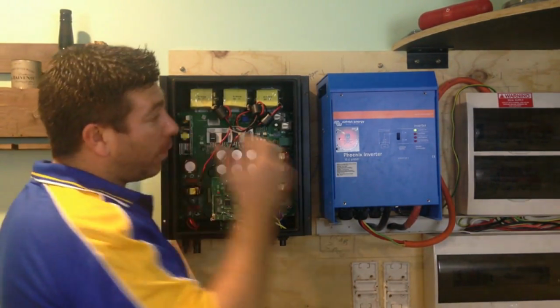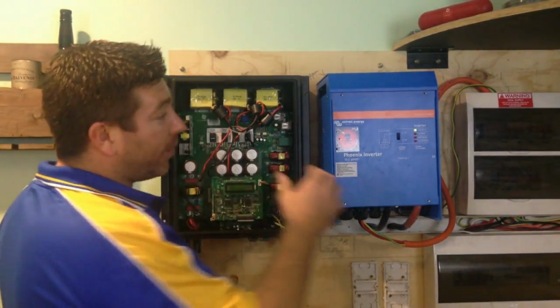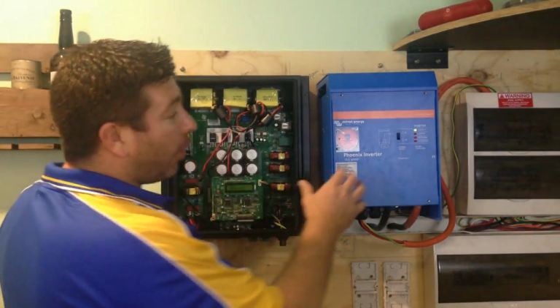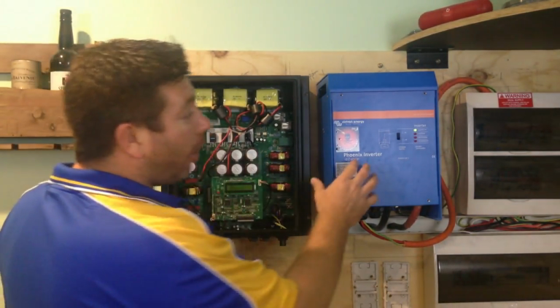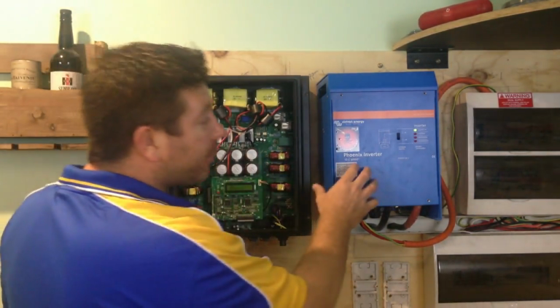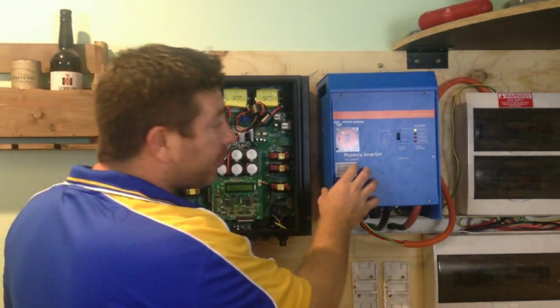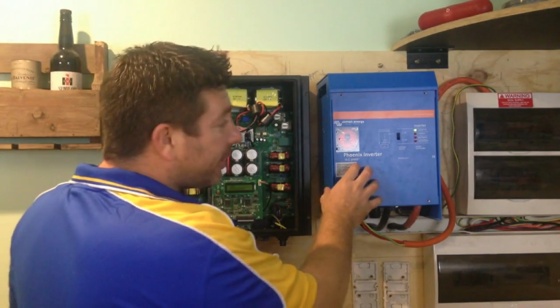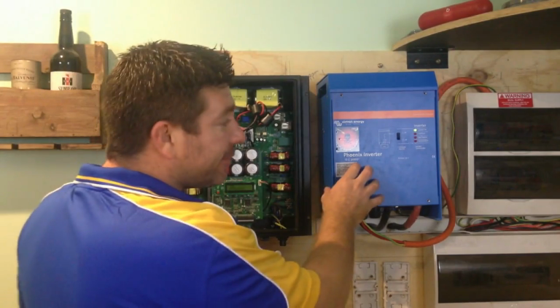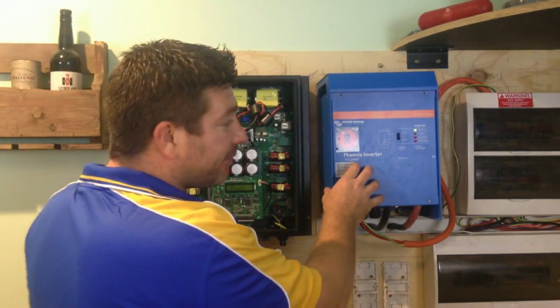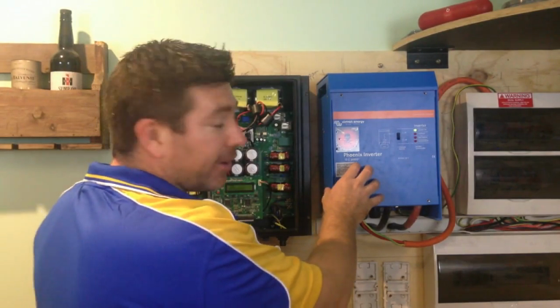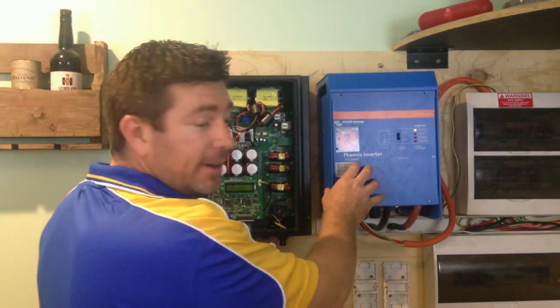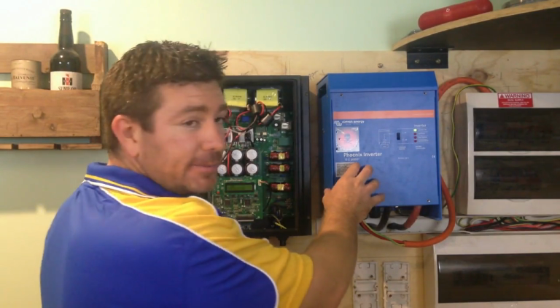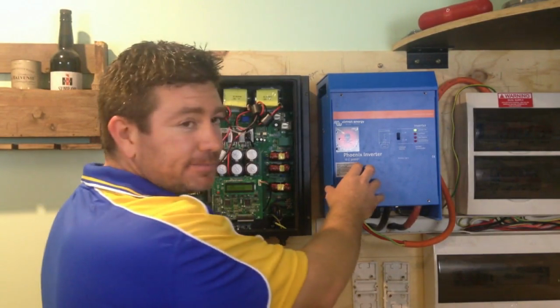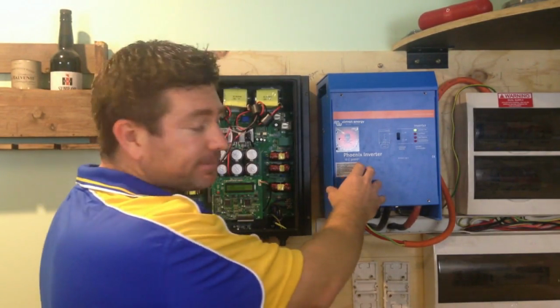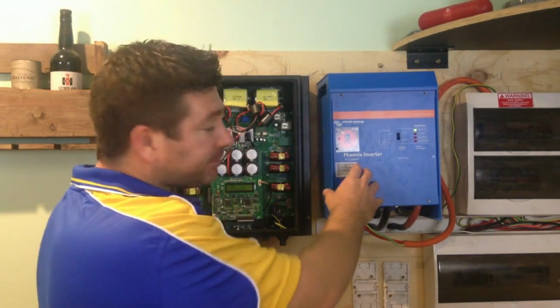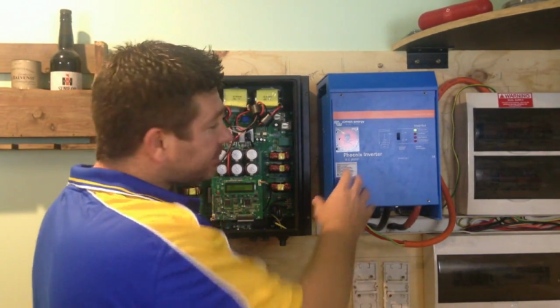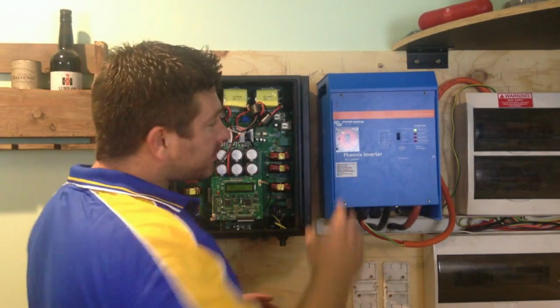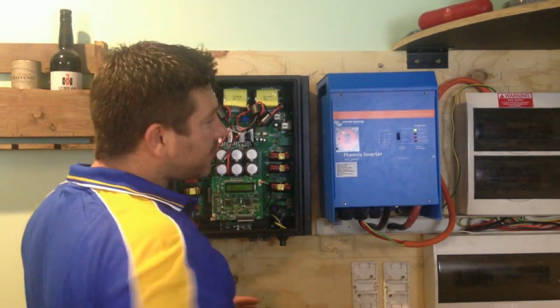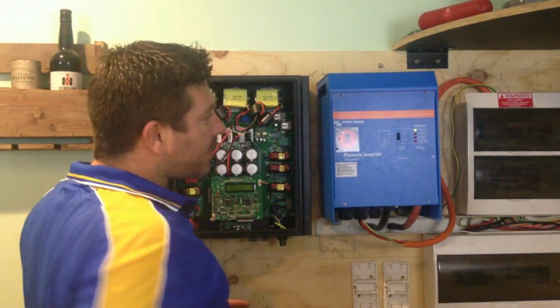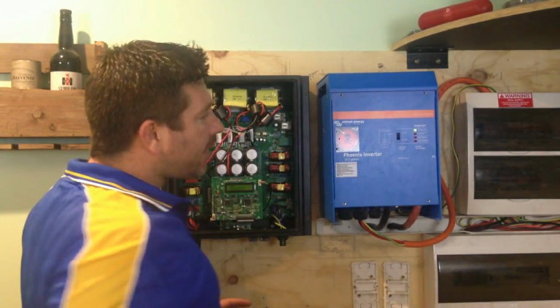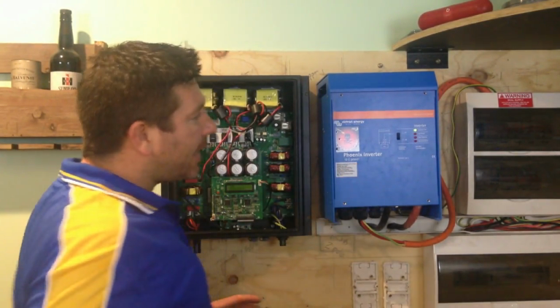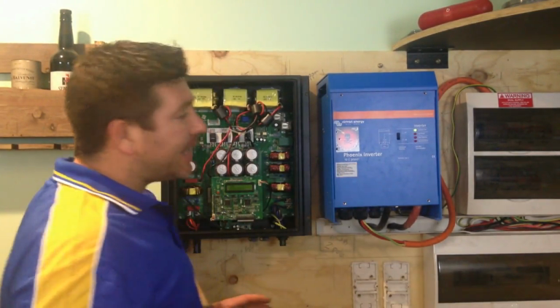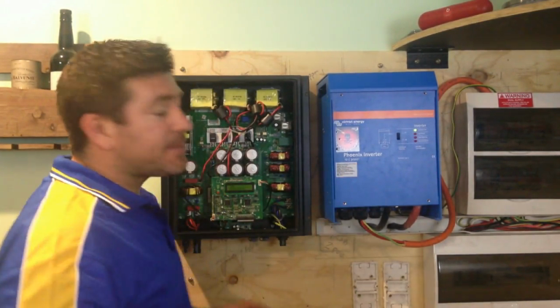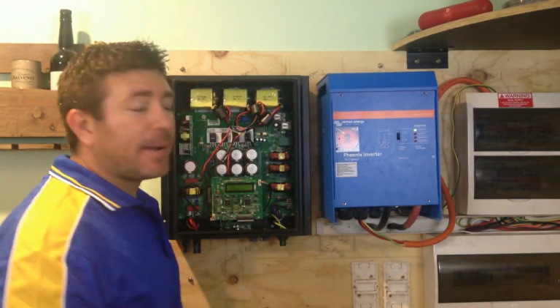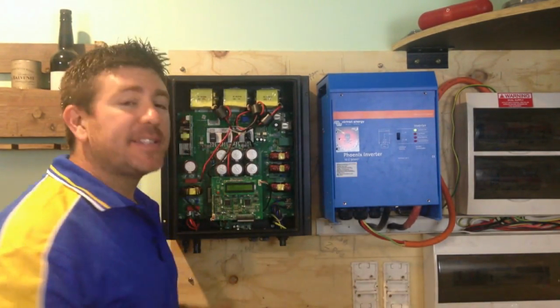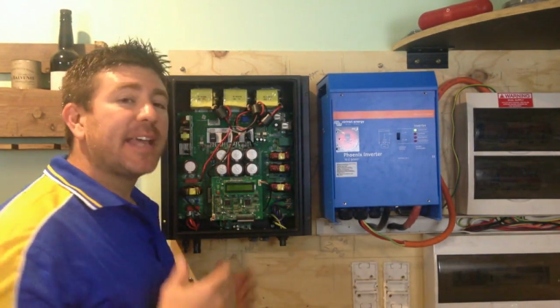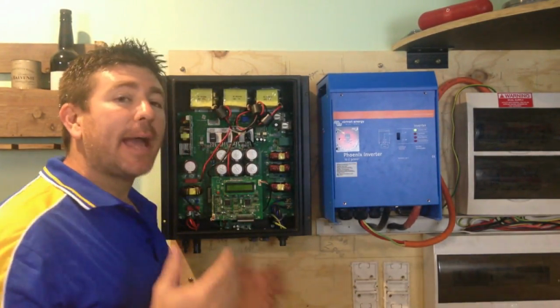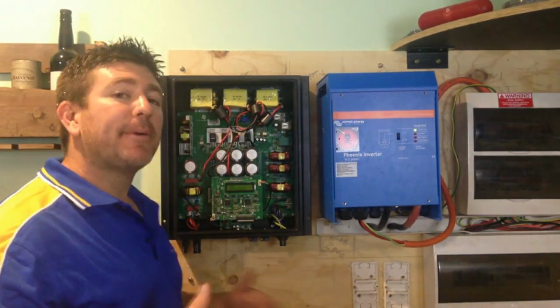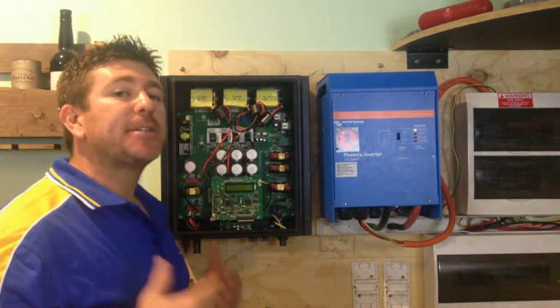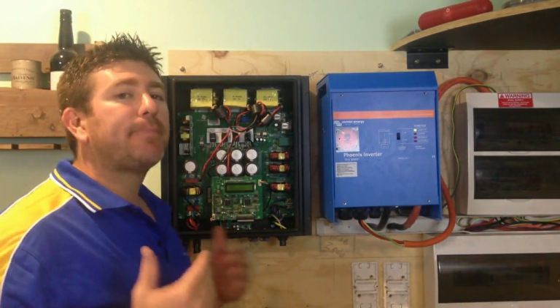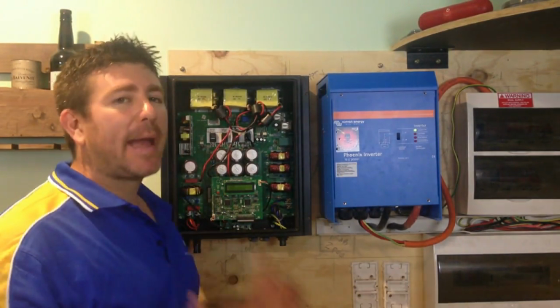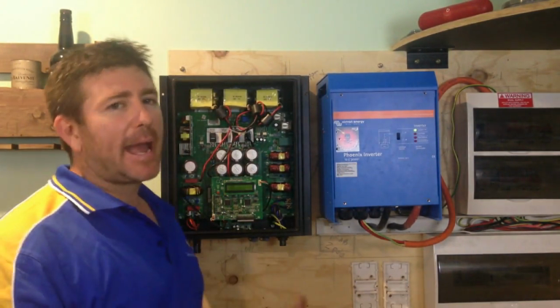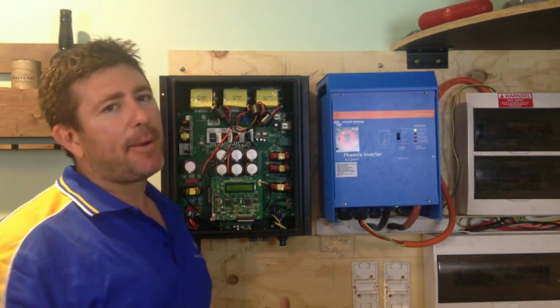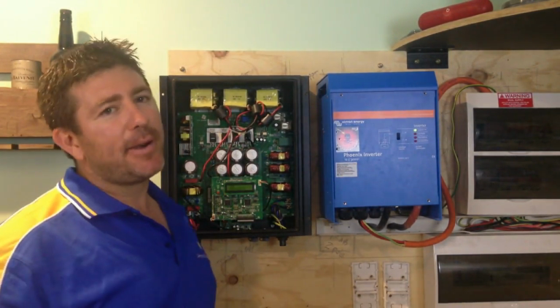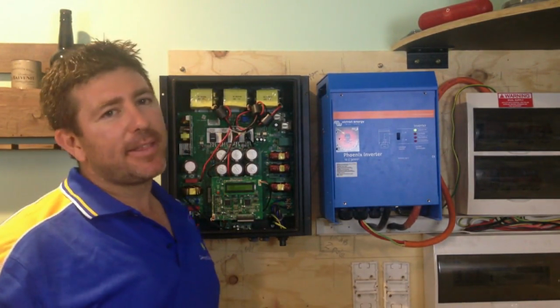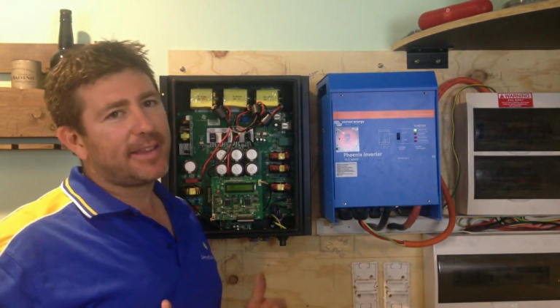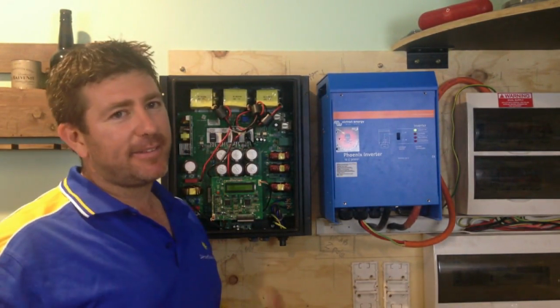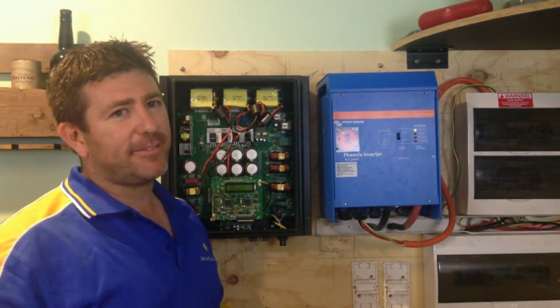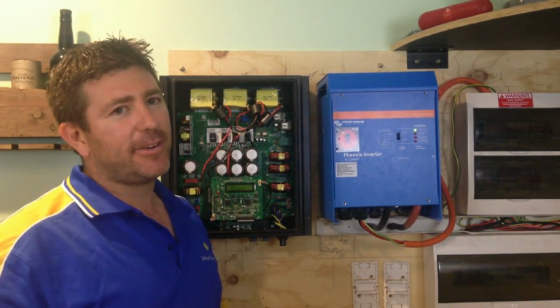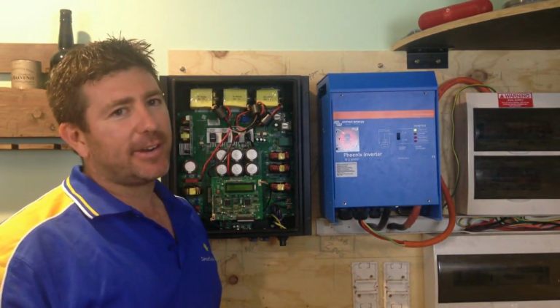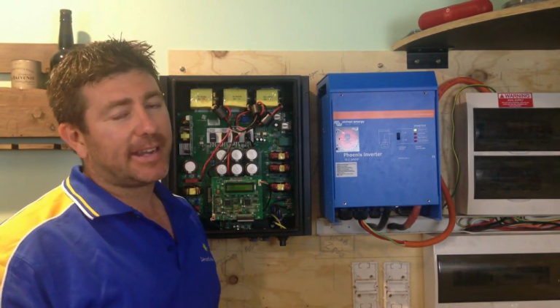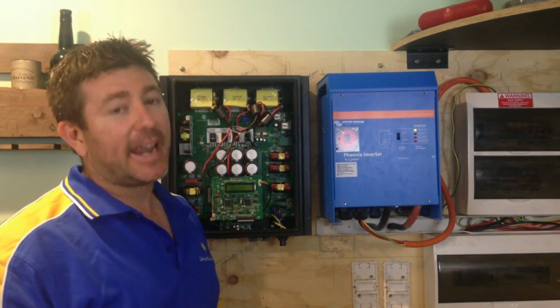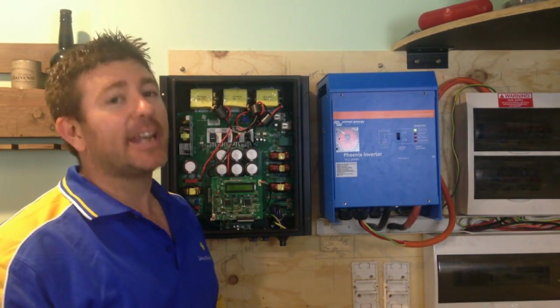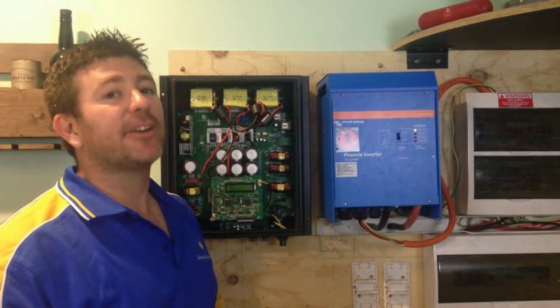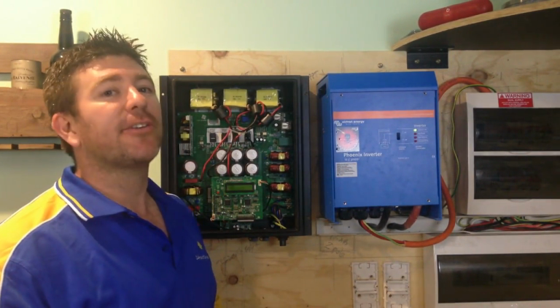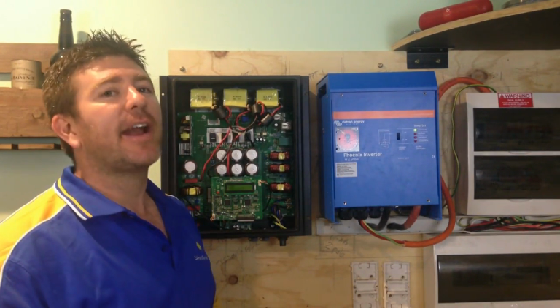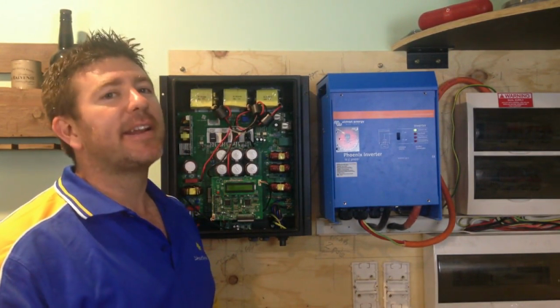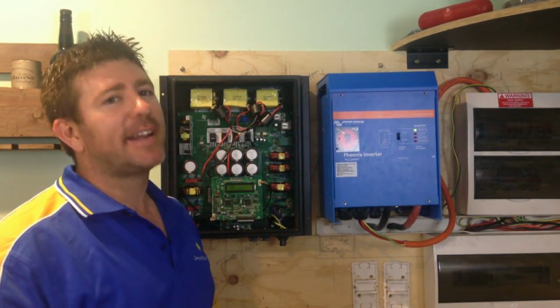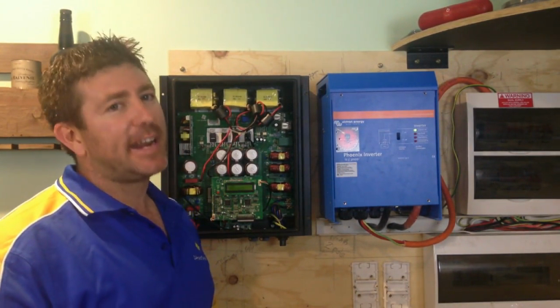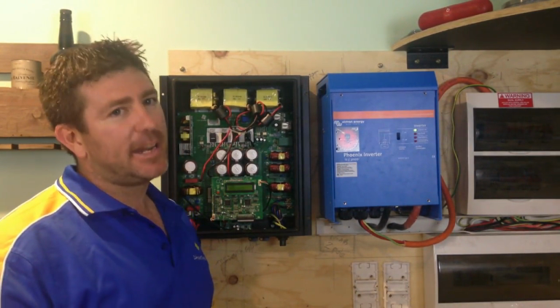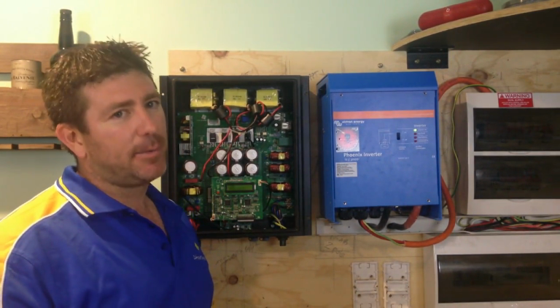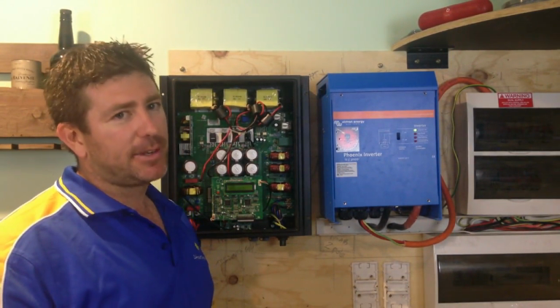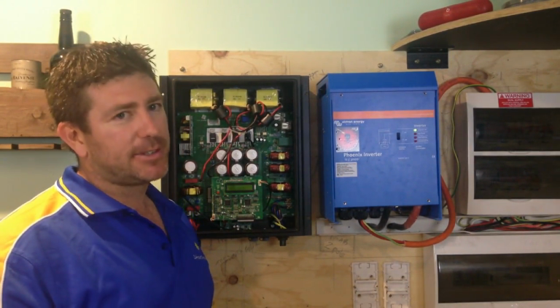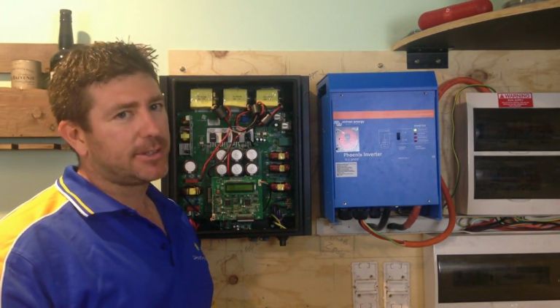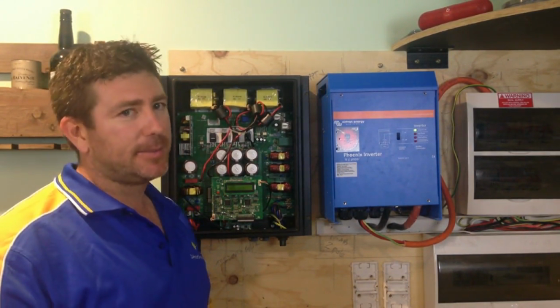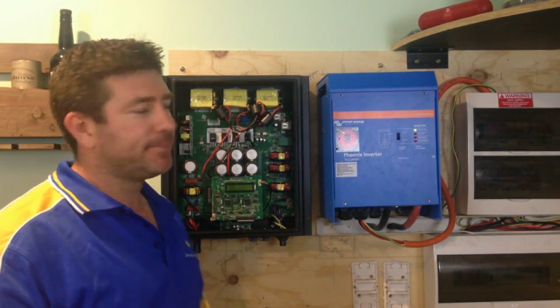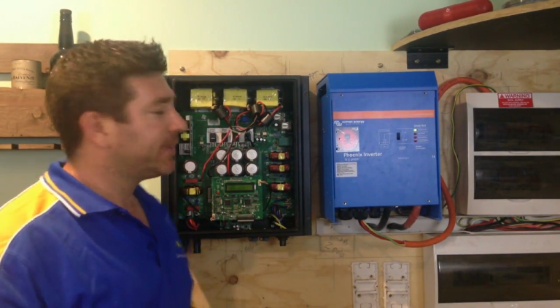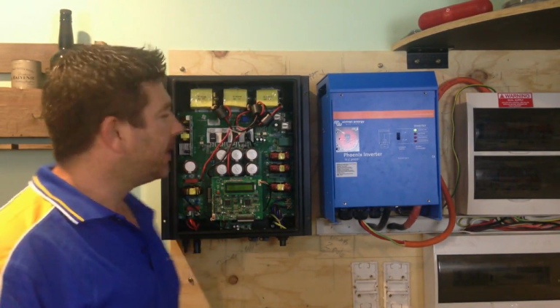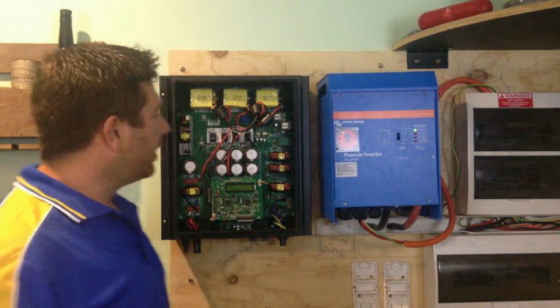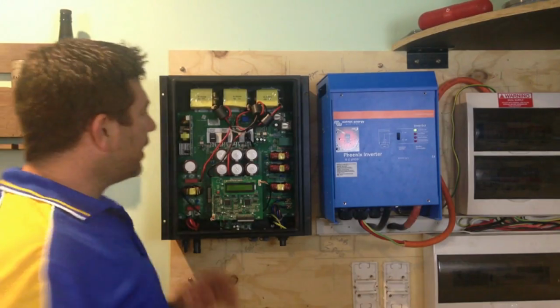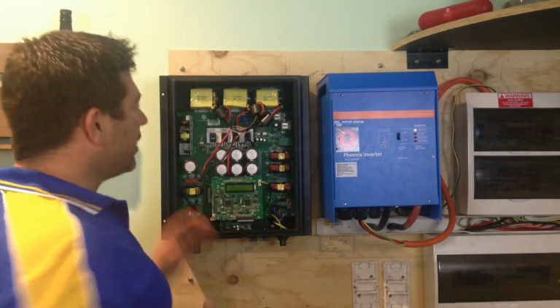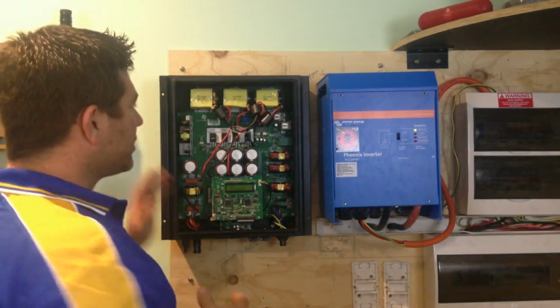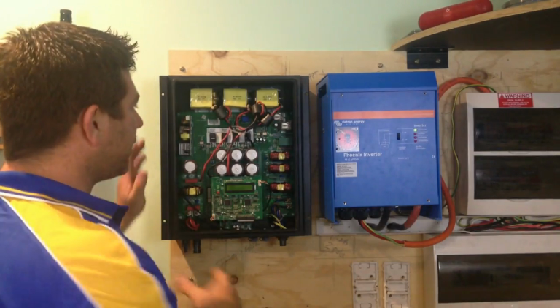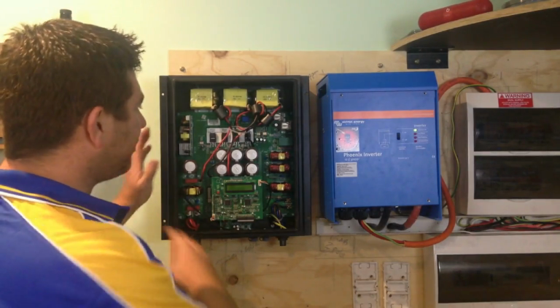On this inverter here, it's got two connections at the bottom, so you can run two different panels and have them facing two different arrays. You could have one set of panels facing one way and another set facing another way and plug into this inverter. With grid-type inverters, it's about how many panels you can stick into the inverter, whereas an off-grid inverter is about how much power it can create at any one time.